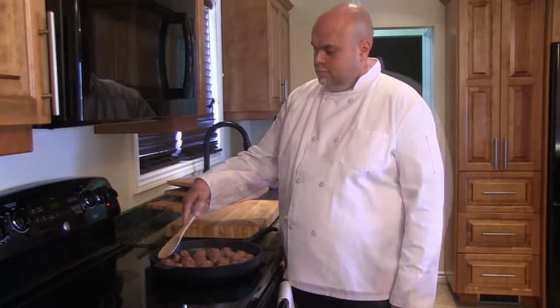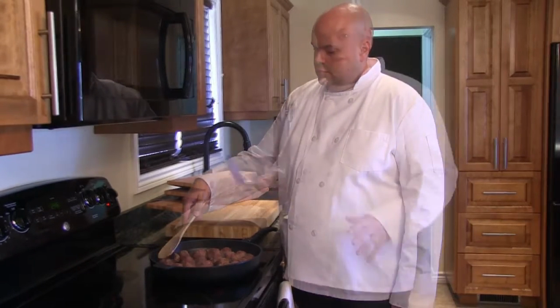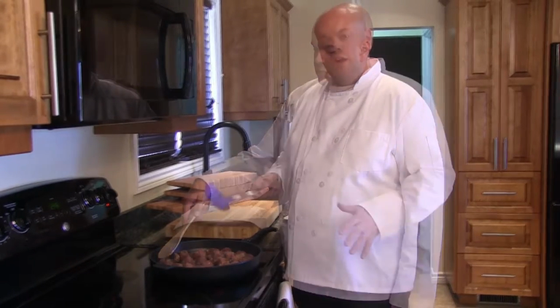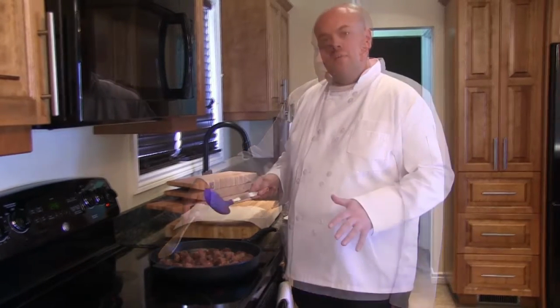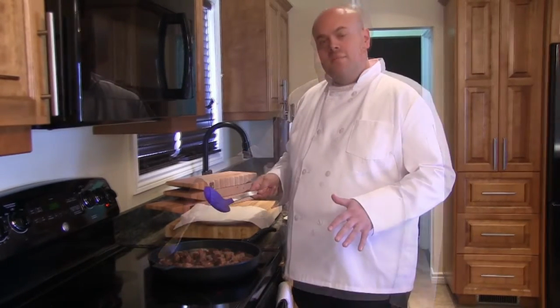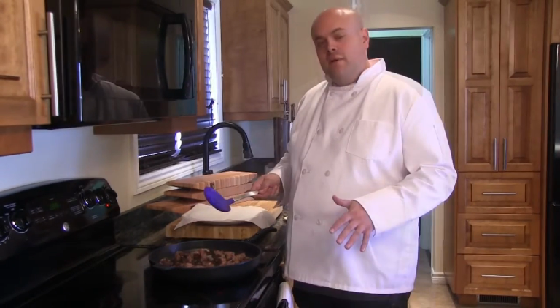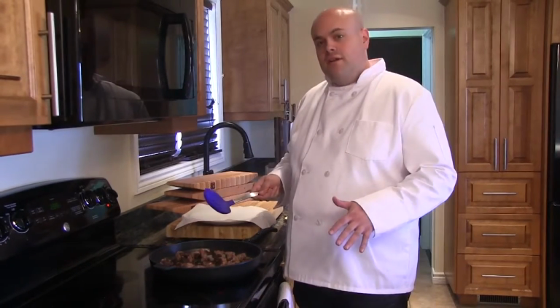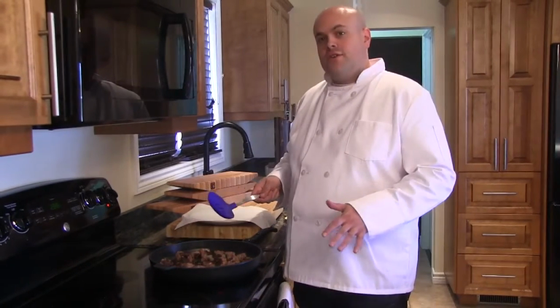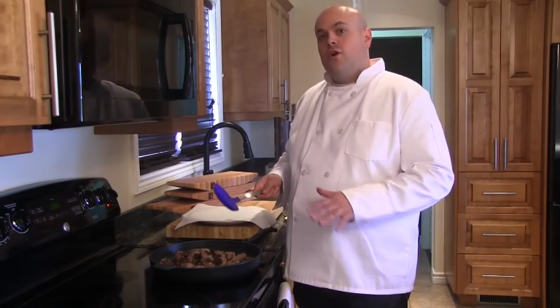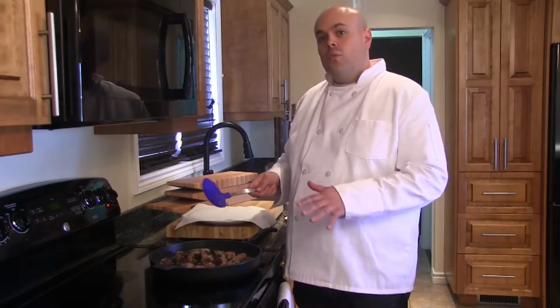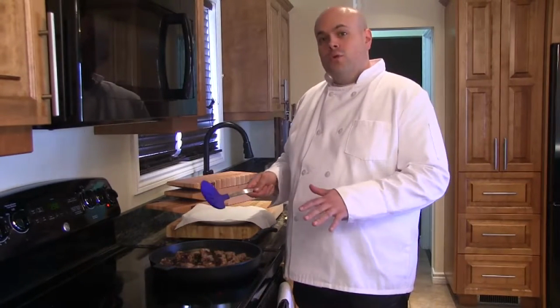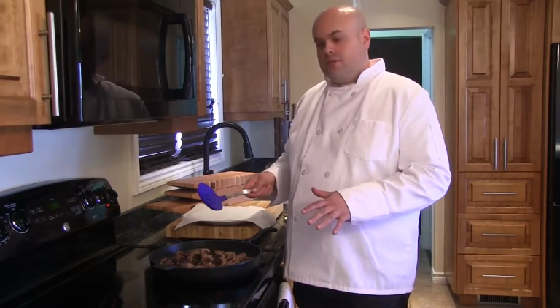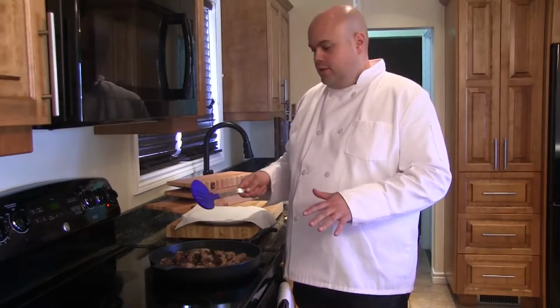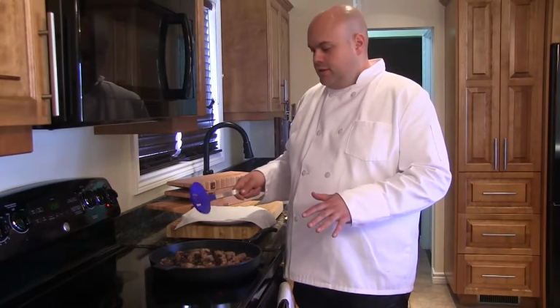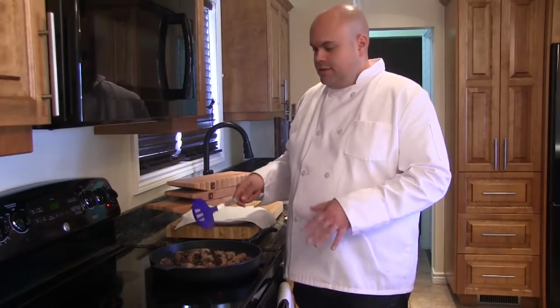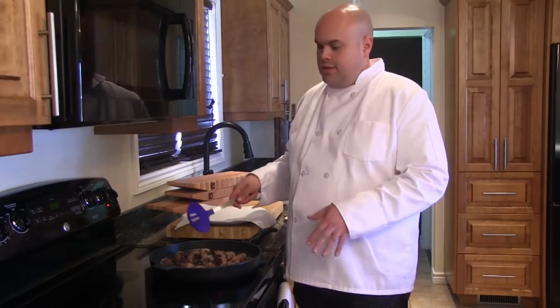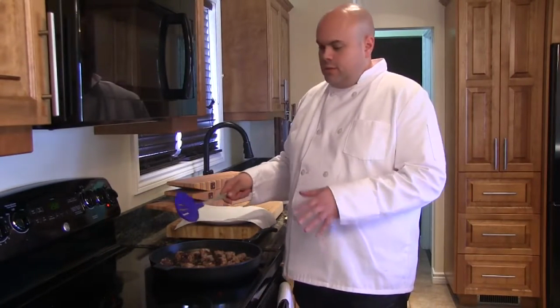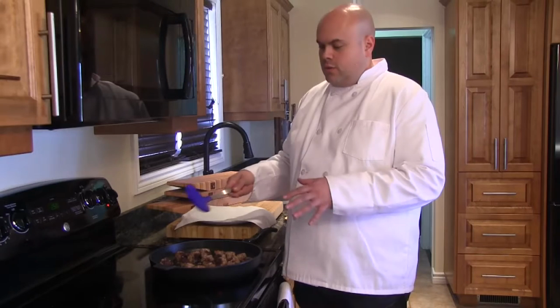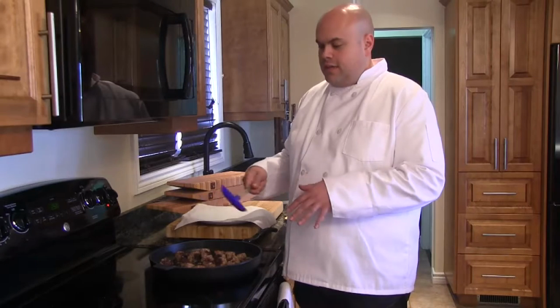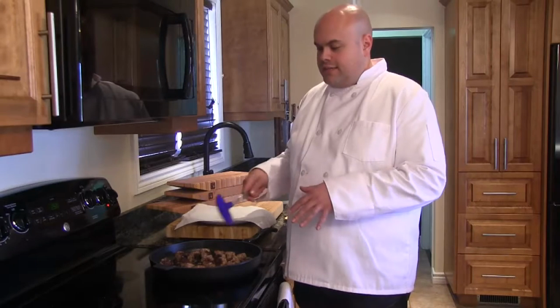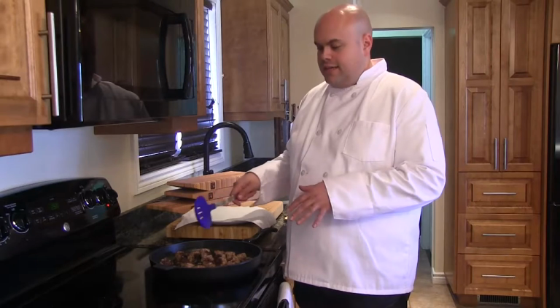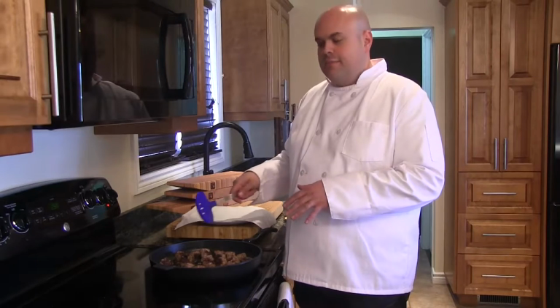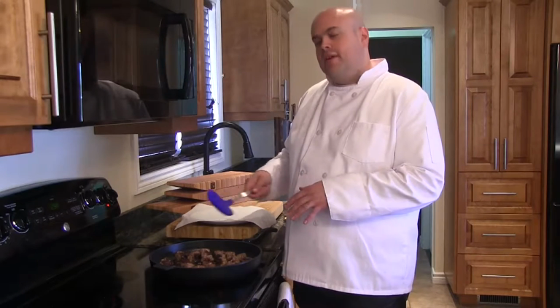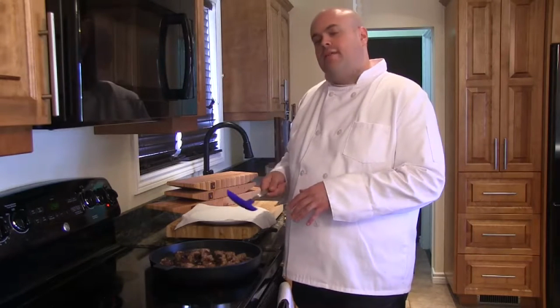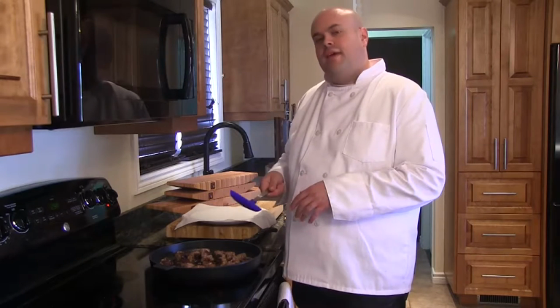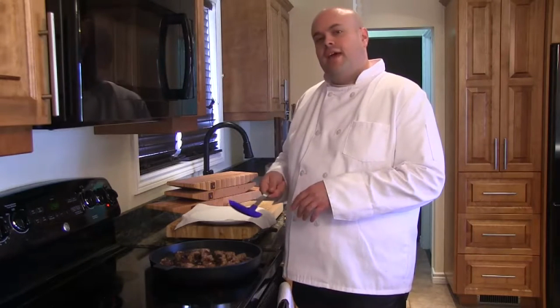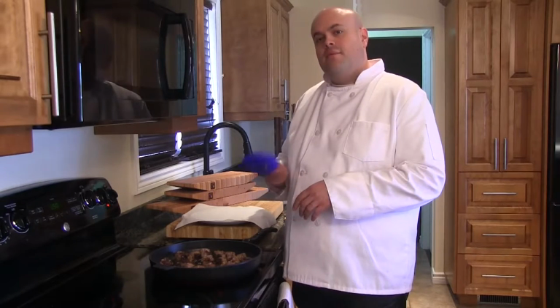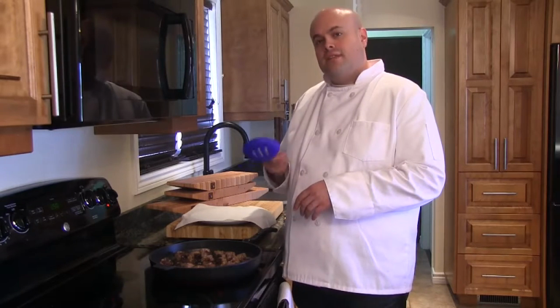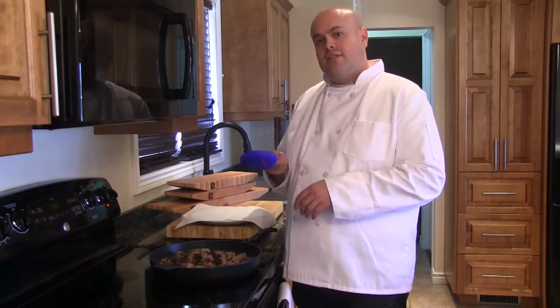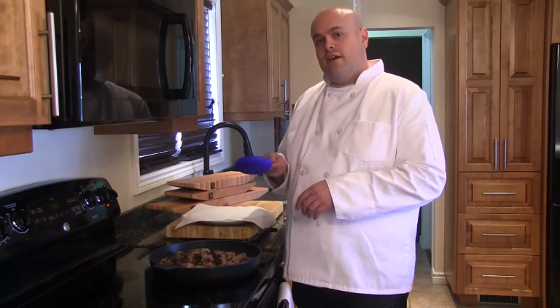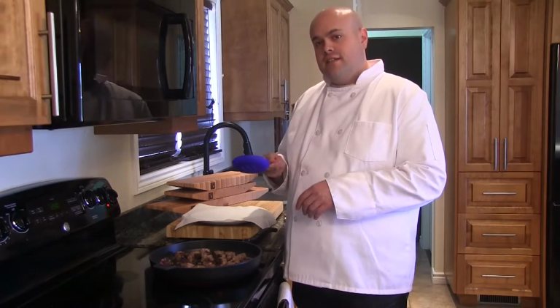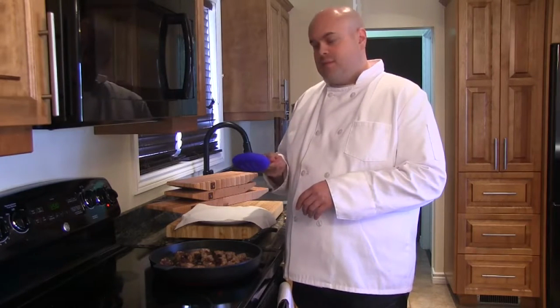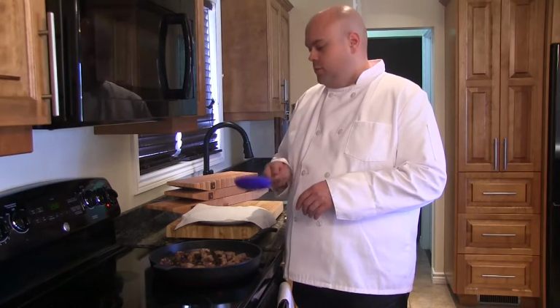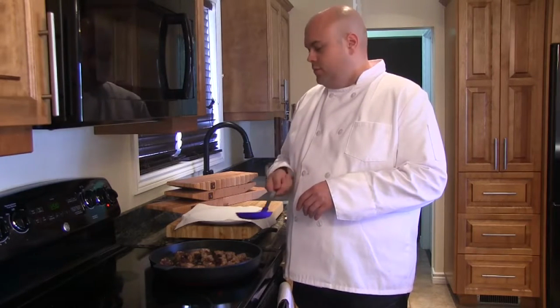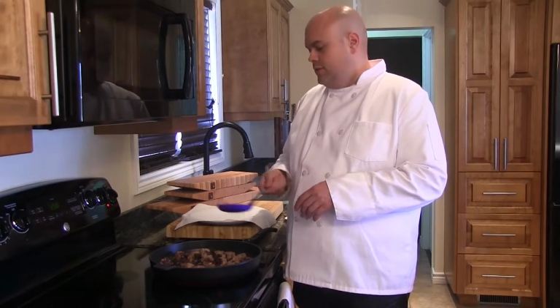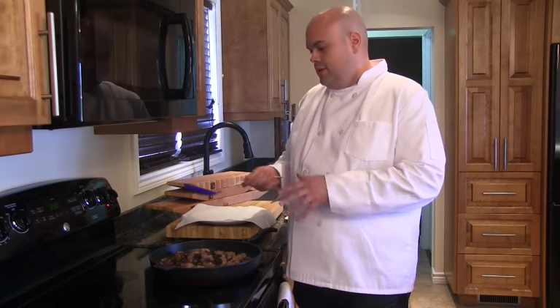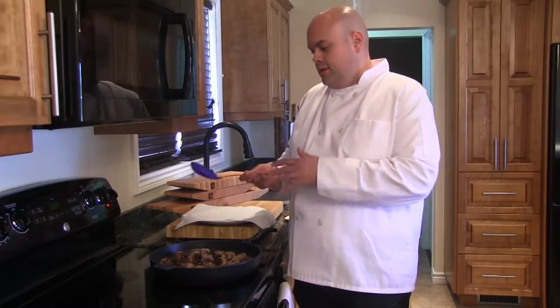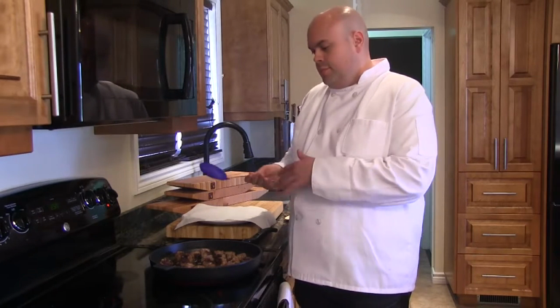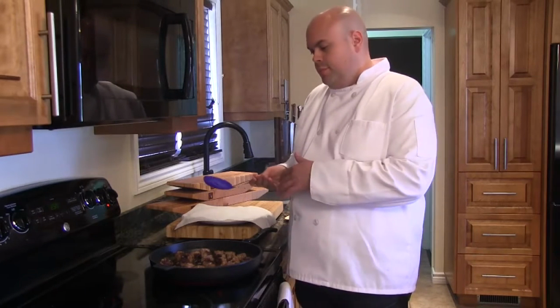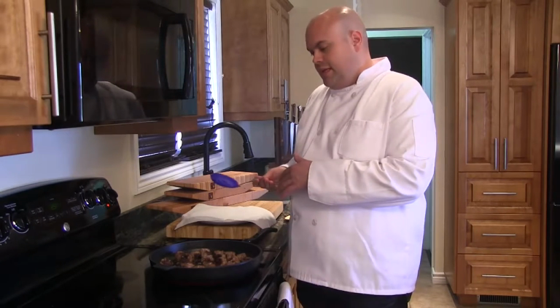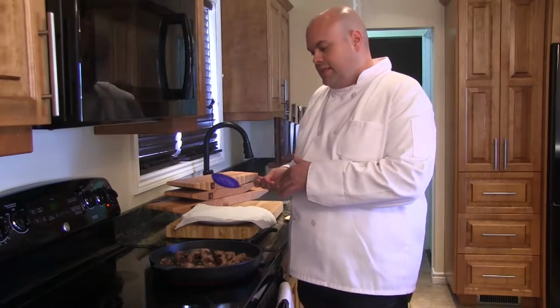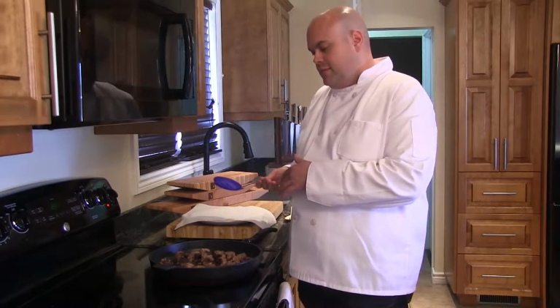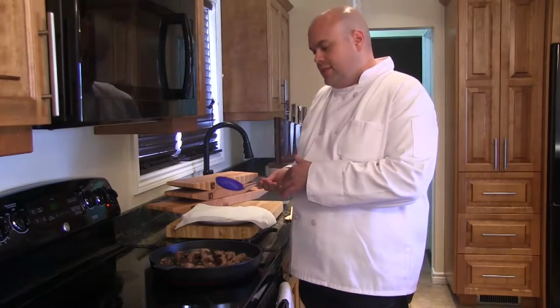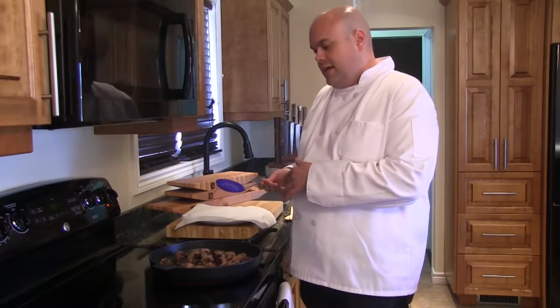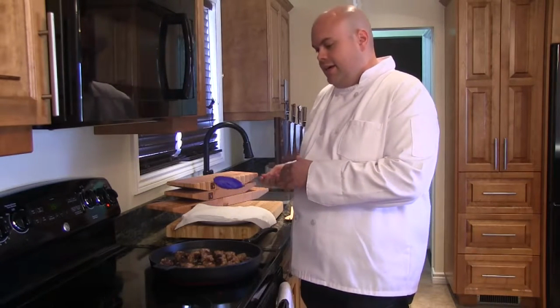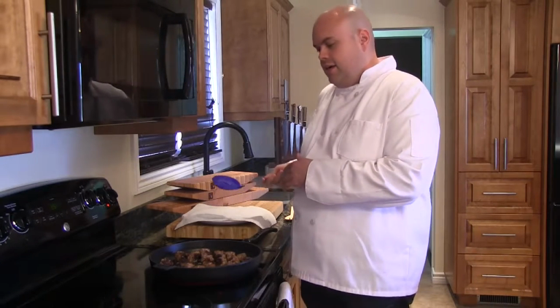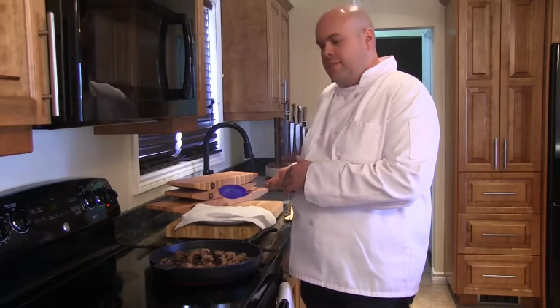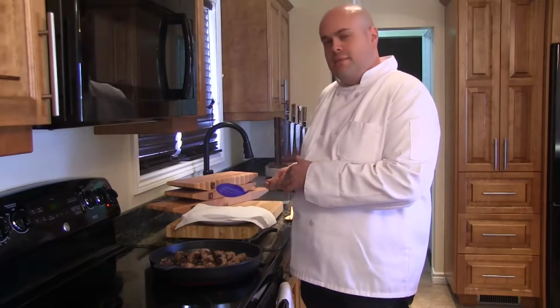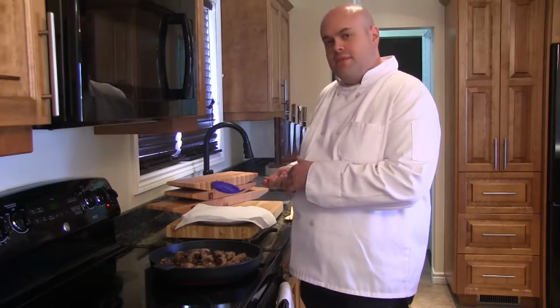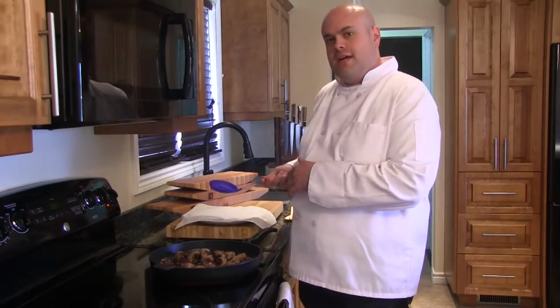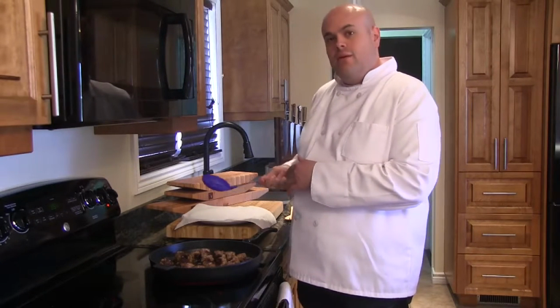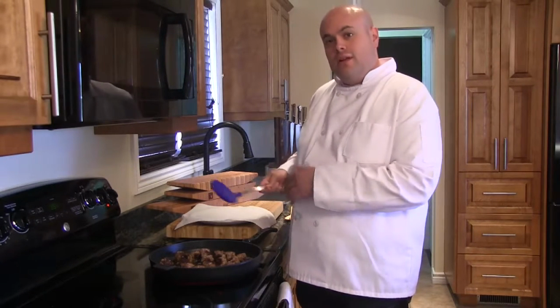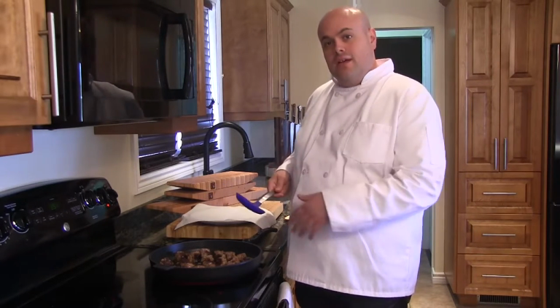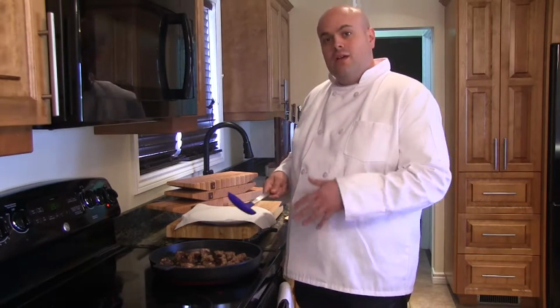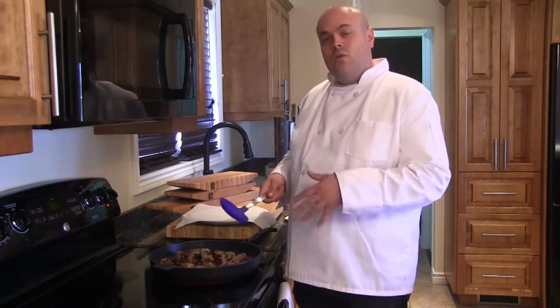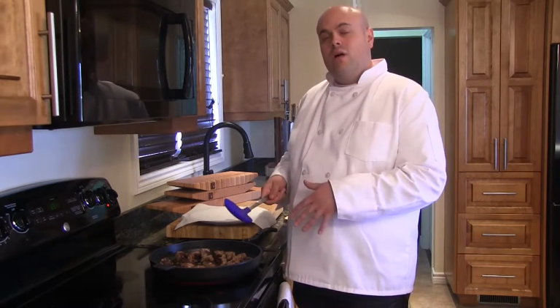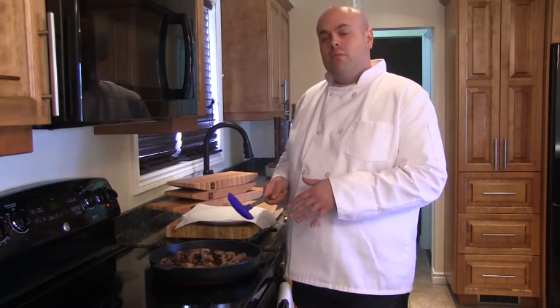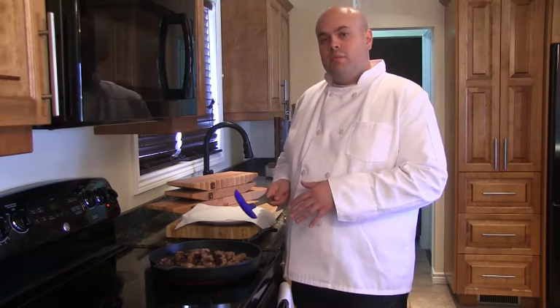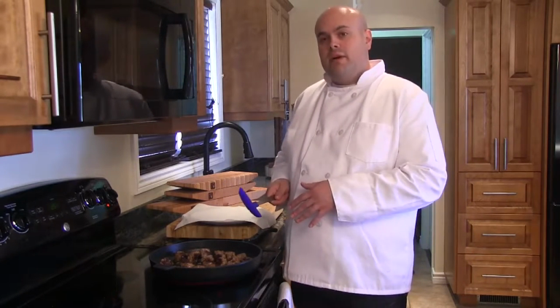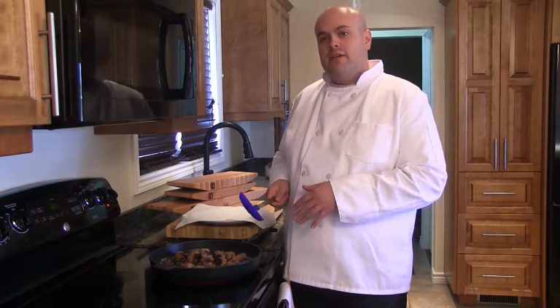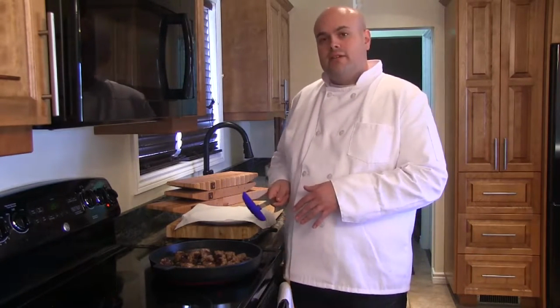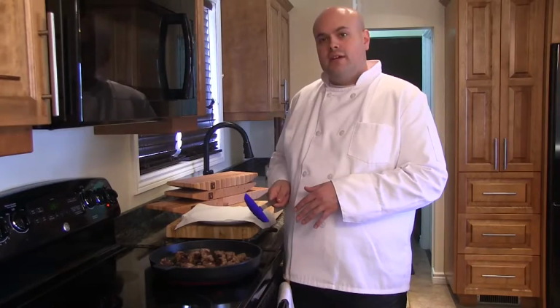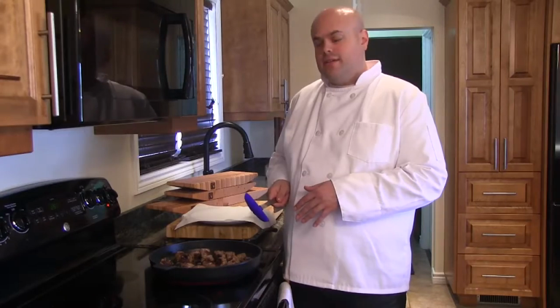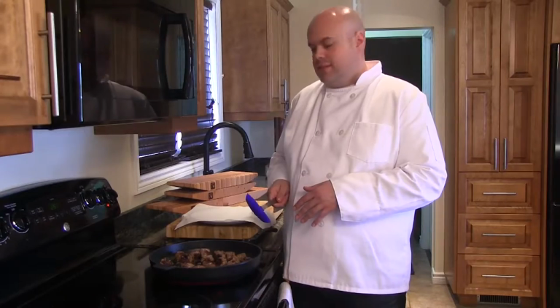Our meatballs are almost cooked. We're going to take them out of the pan with a slotted spoon and place them aside on paper towel while we prepare the sauce.